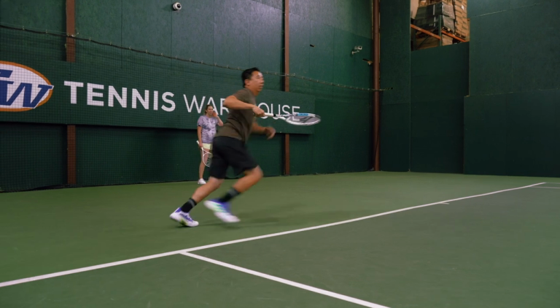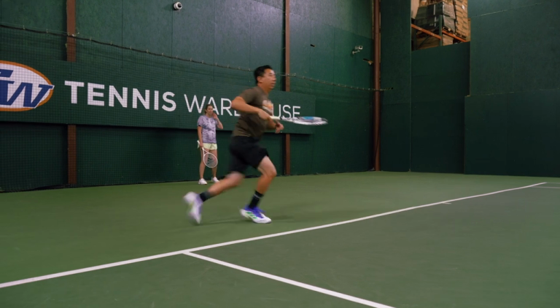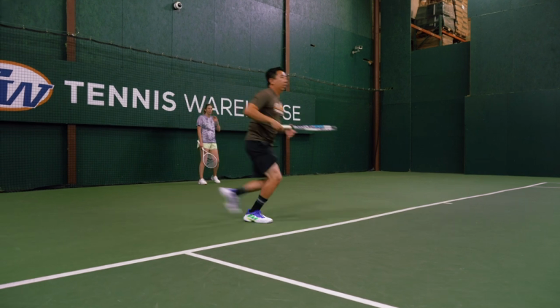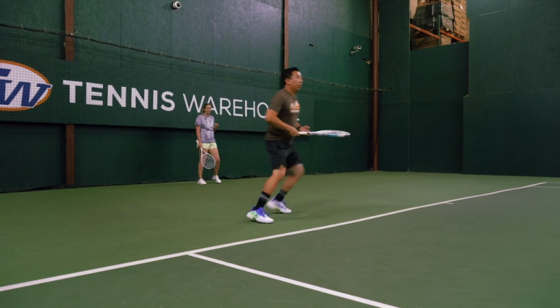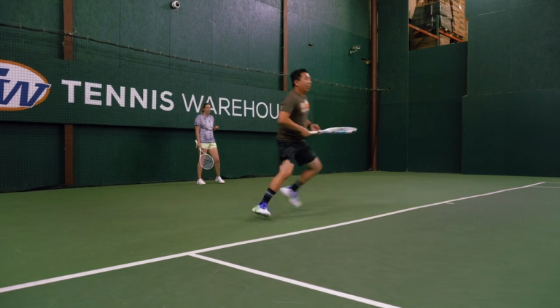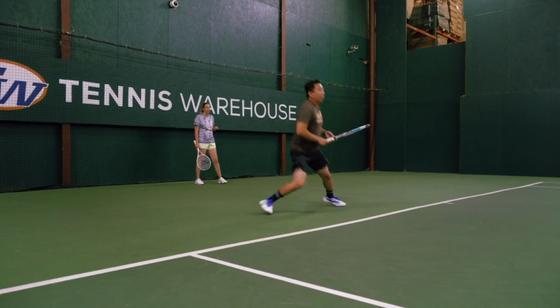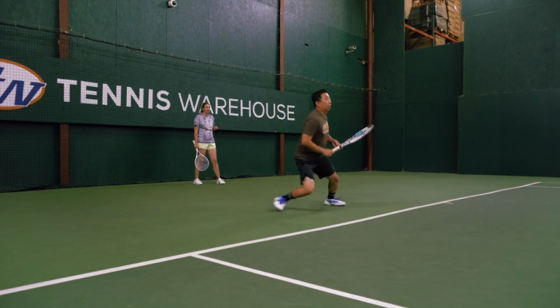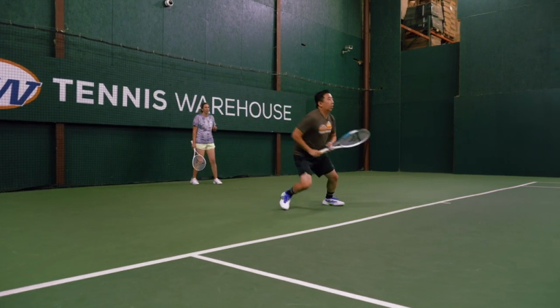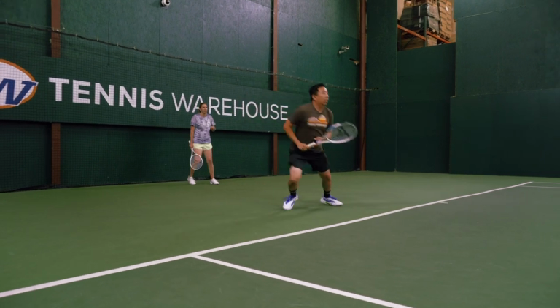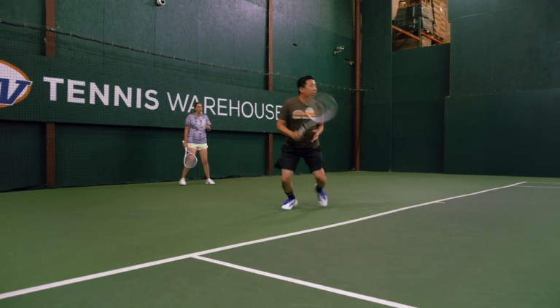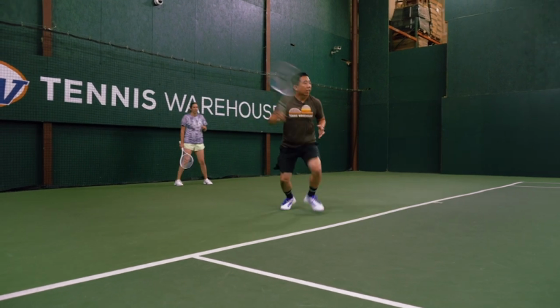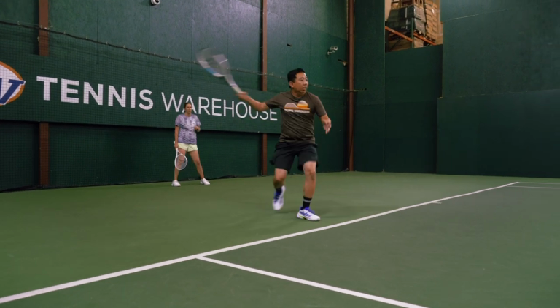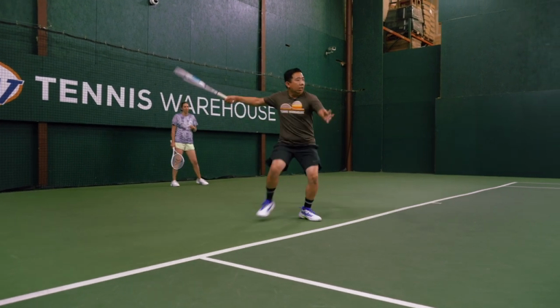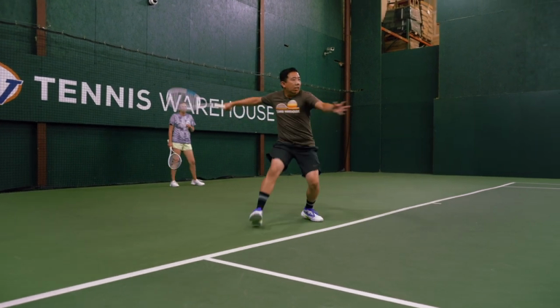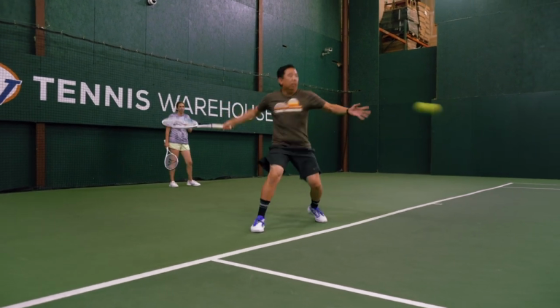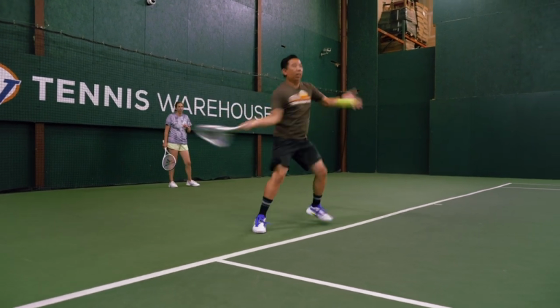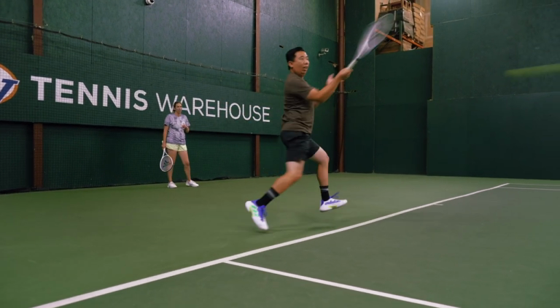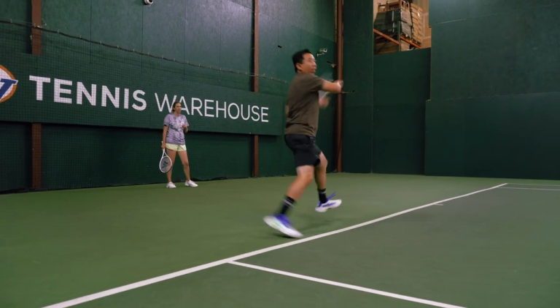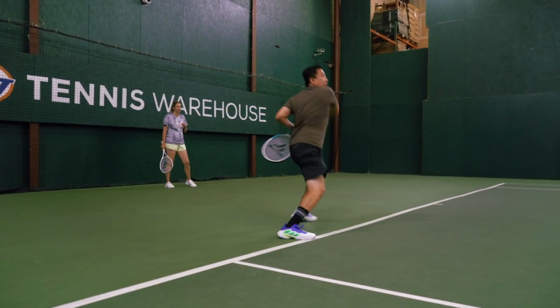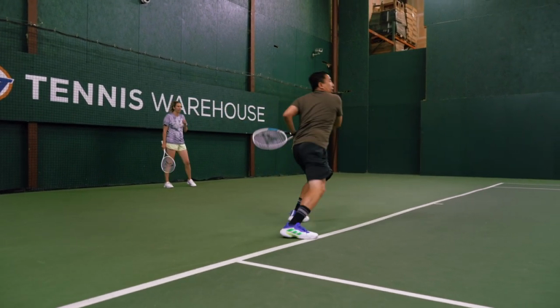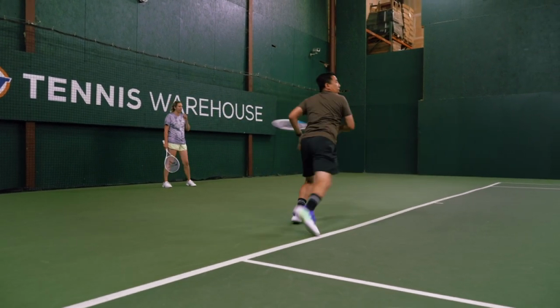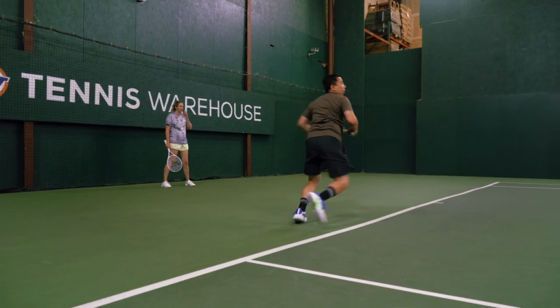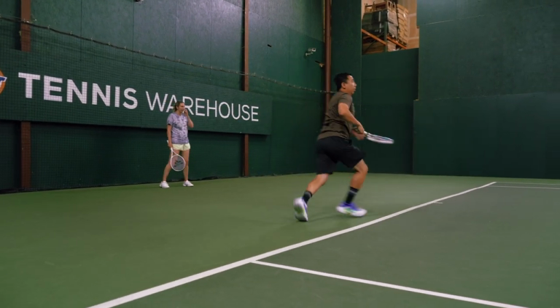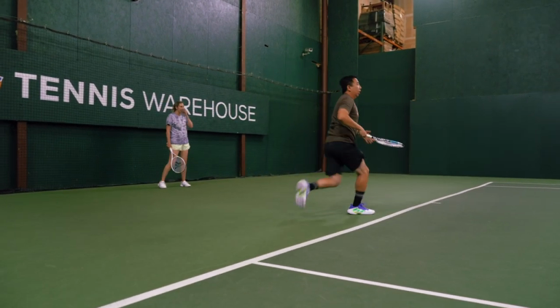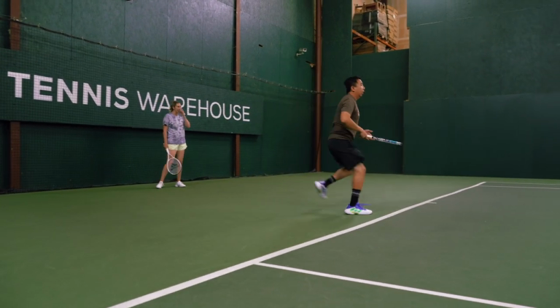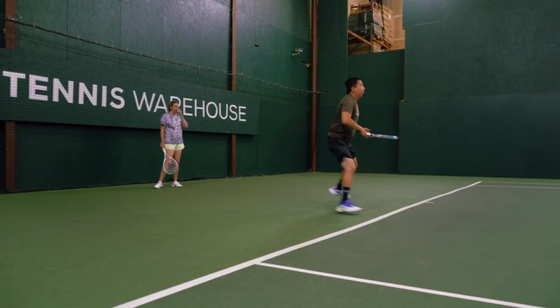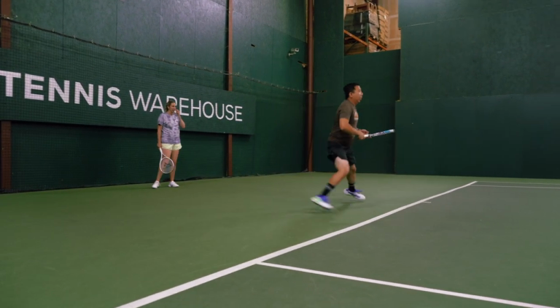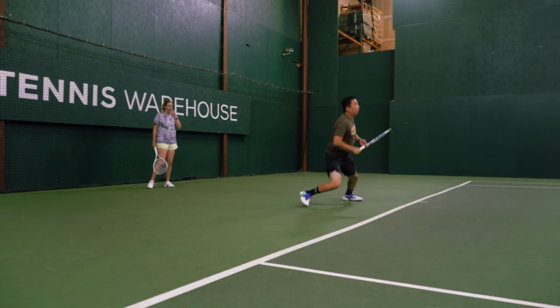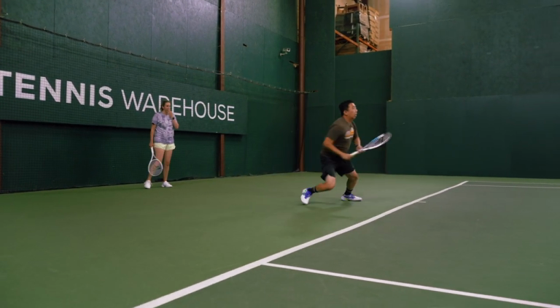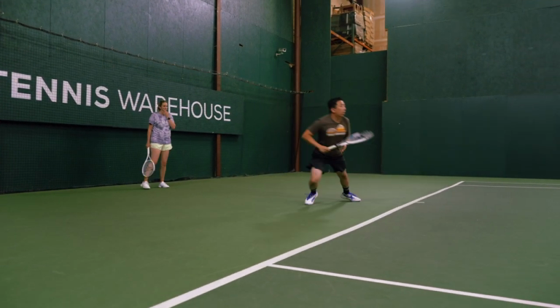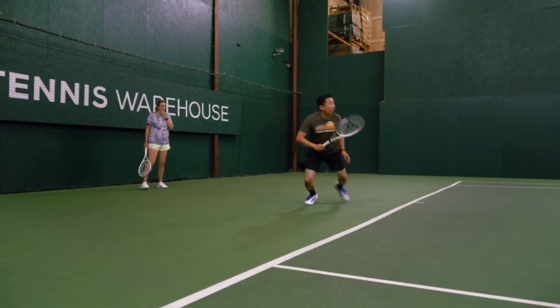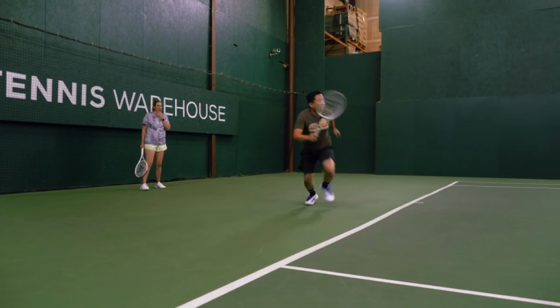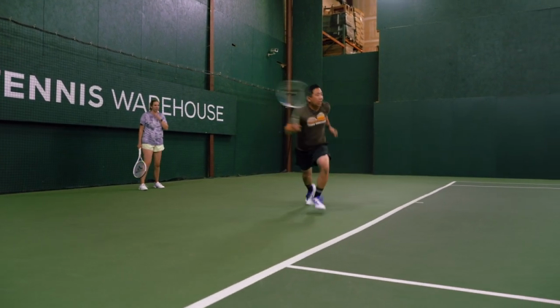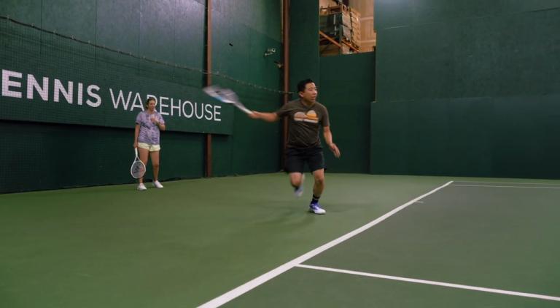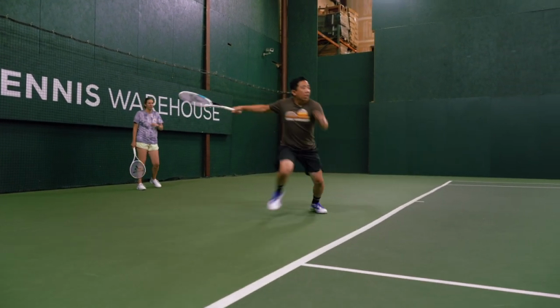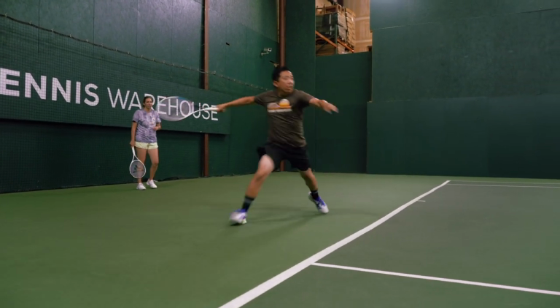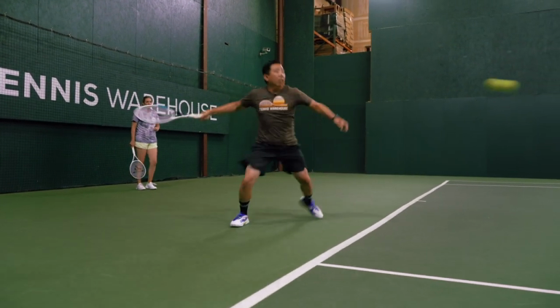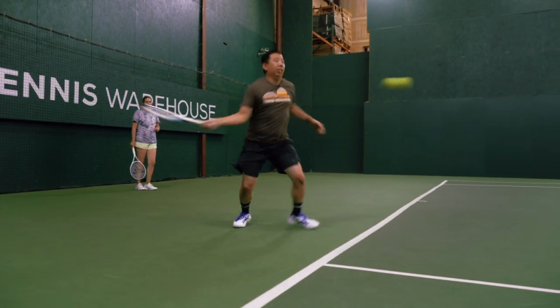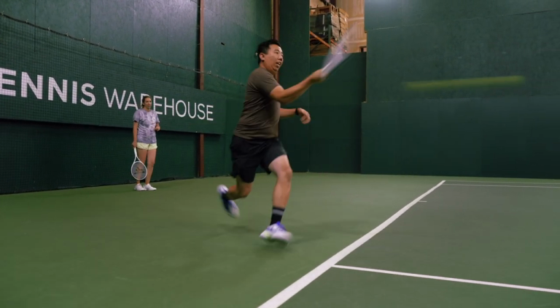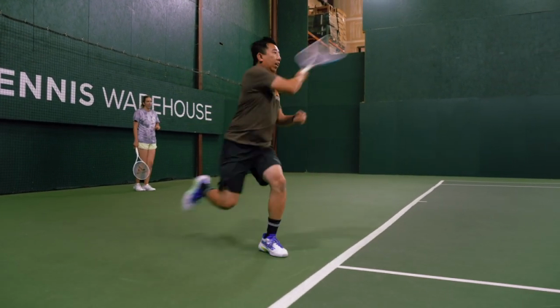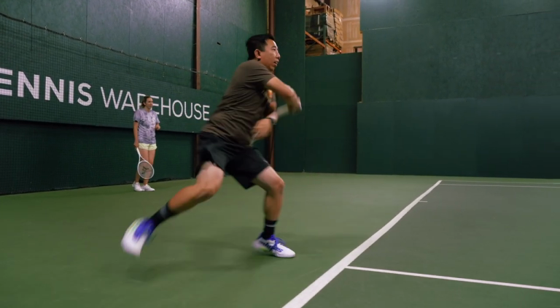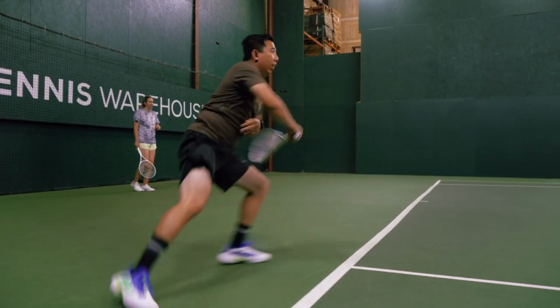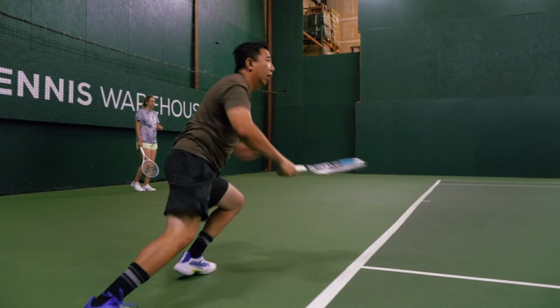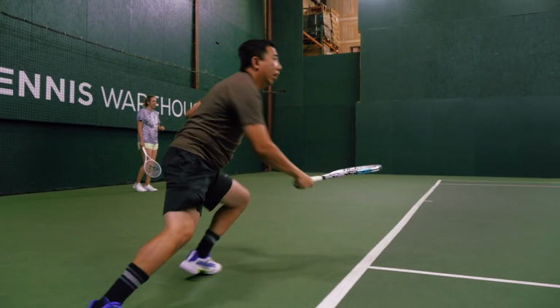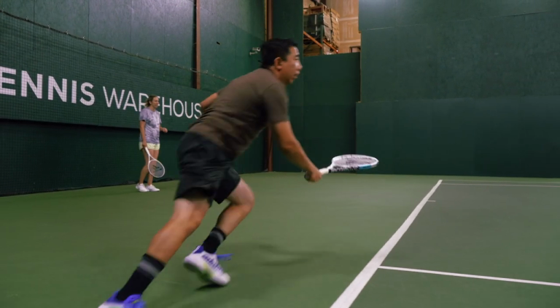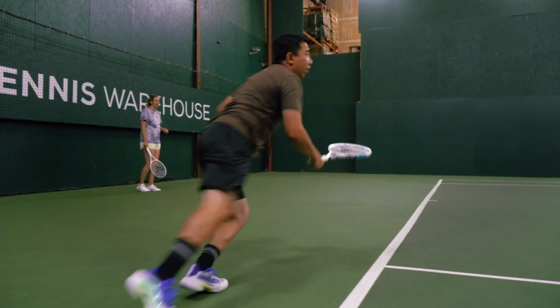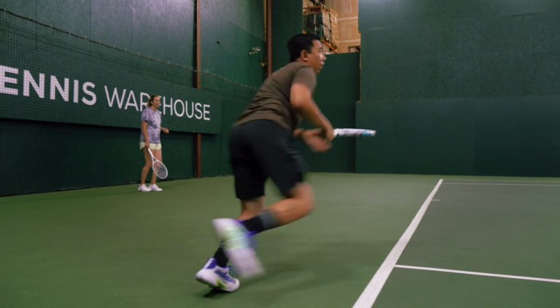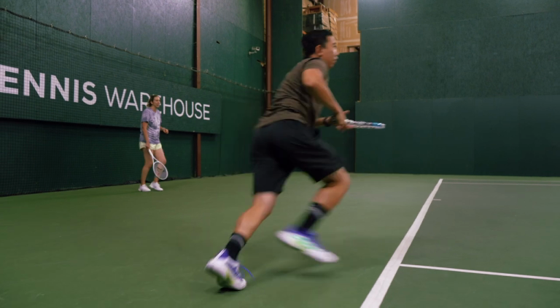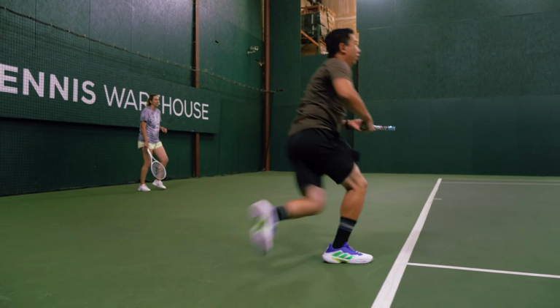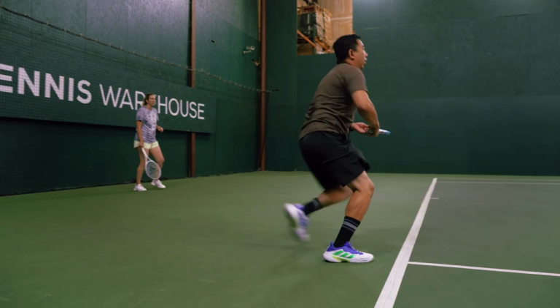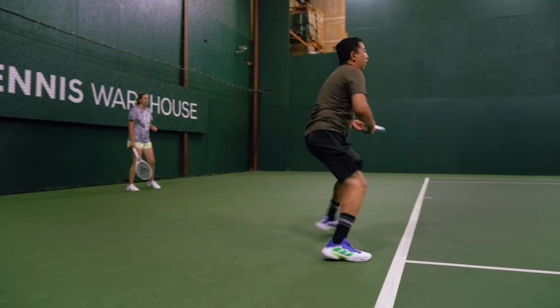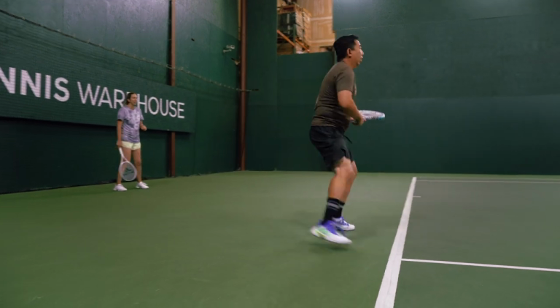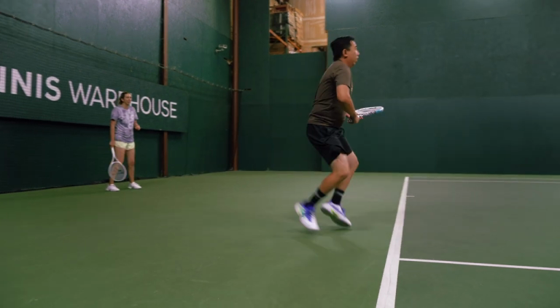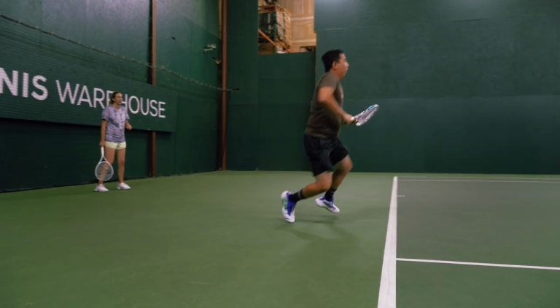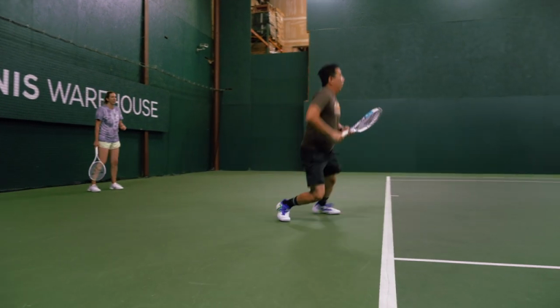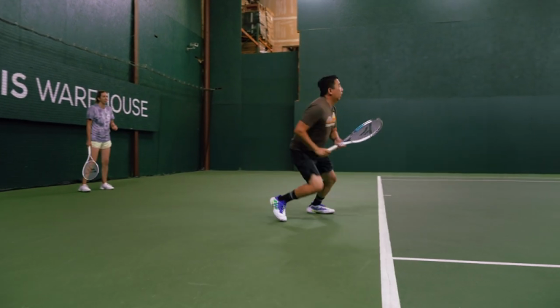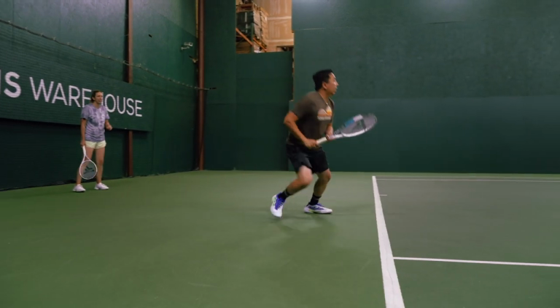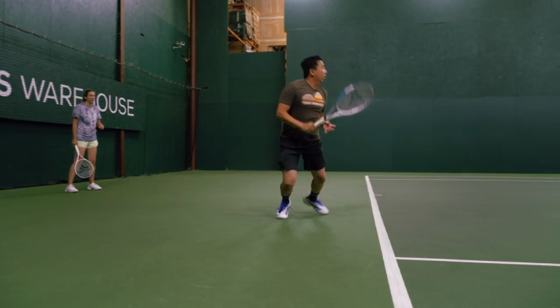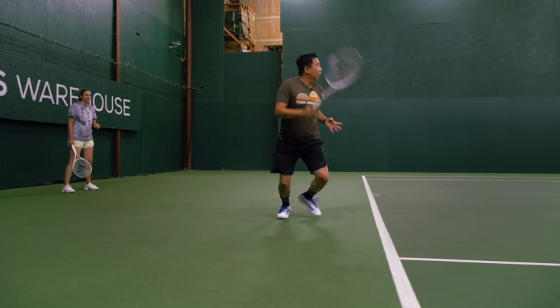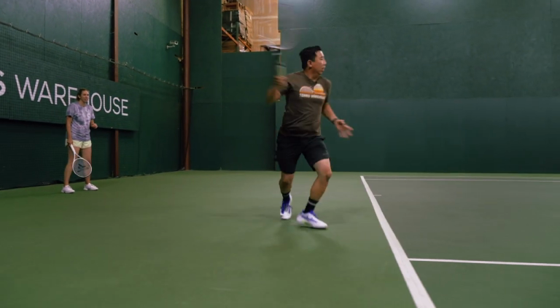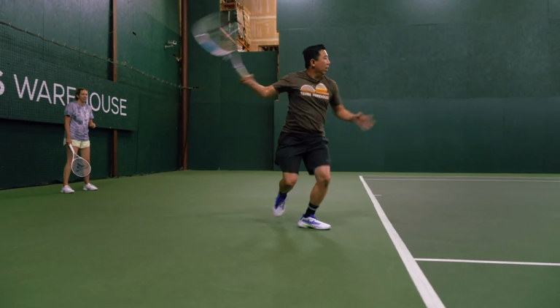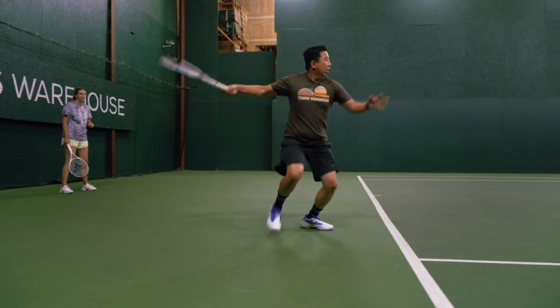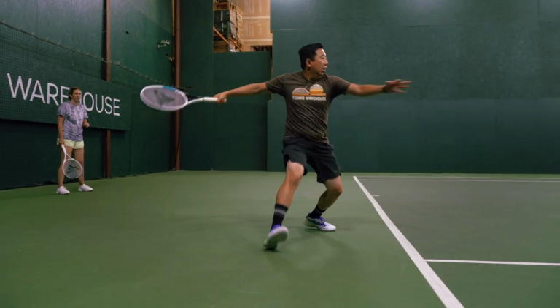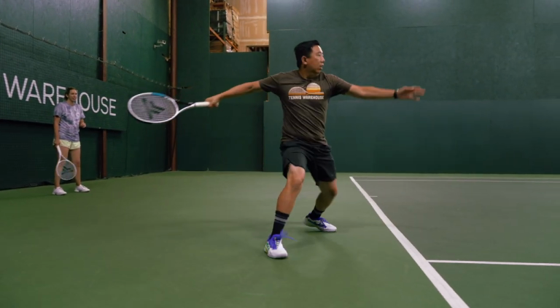Use that outside leg. Use the height to buy time.